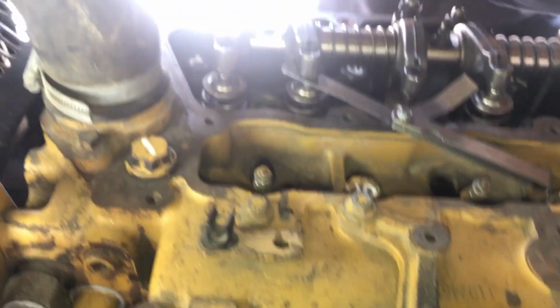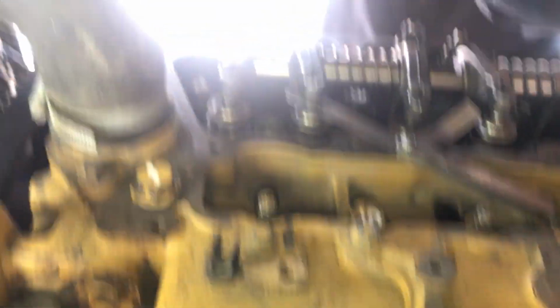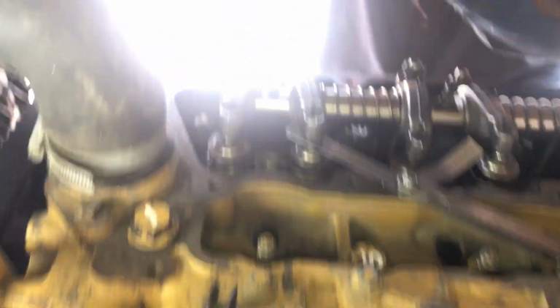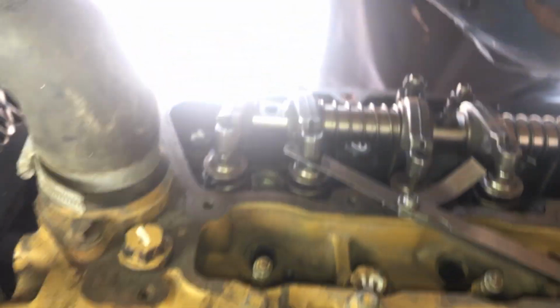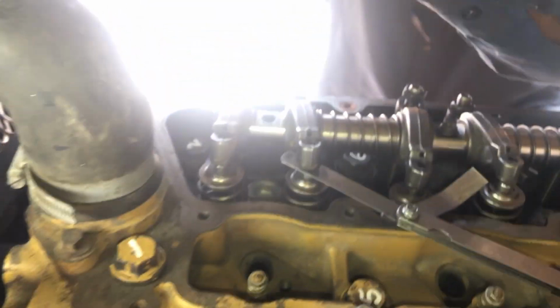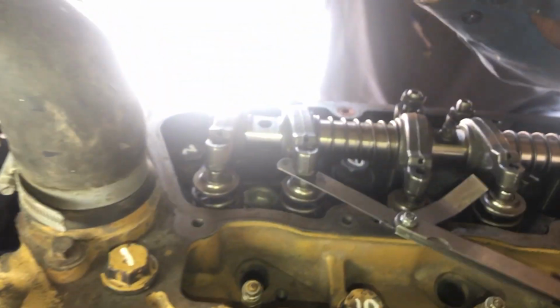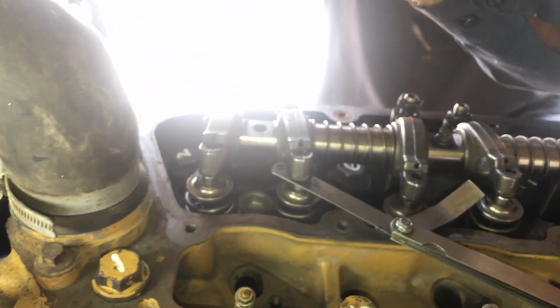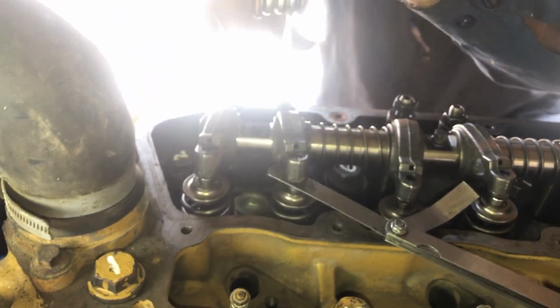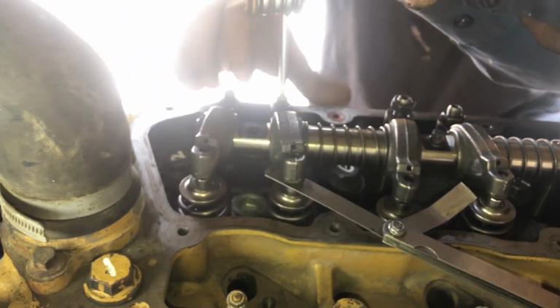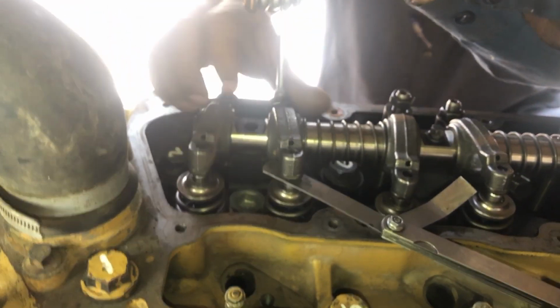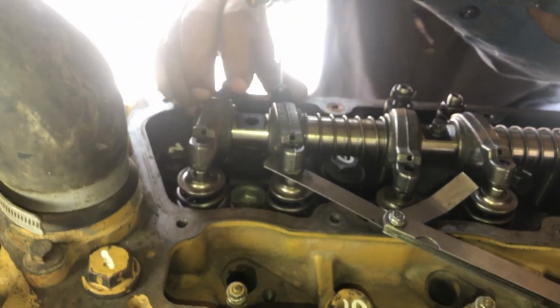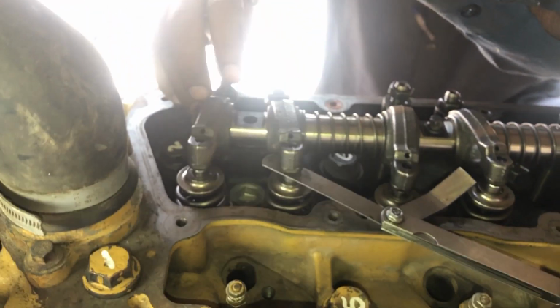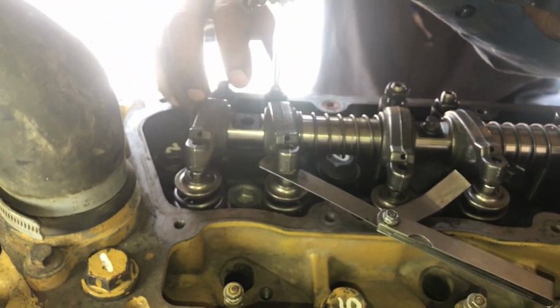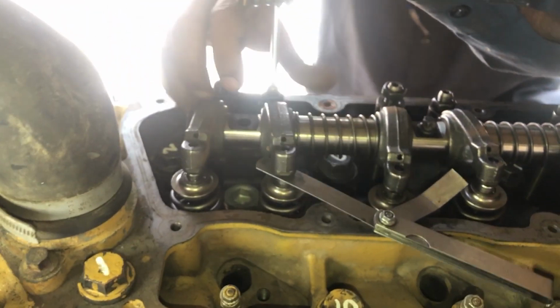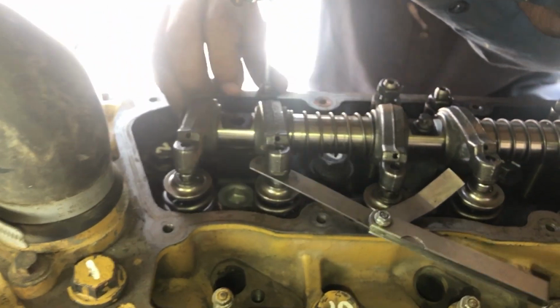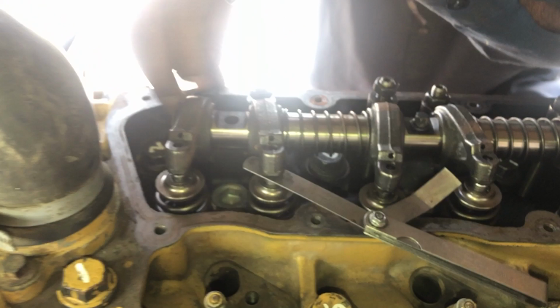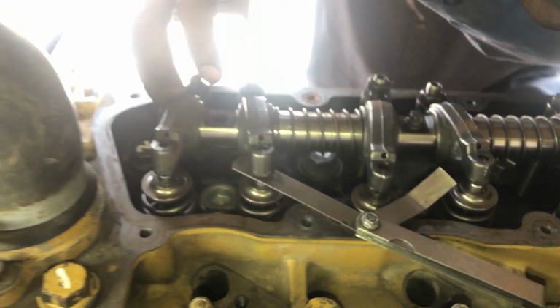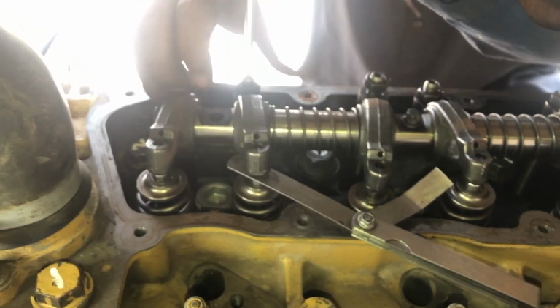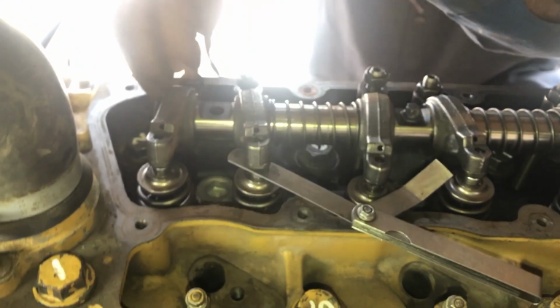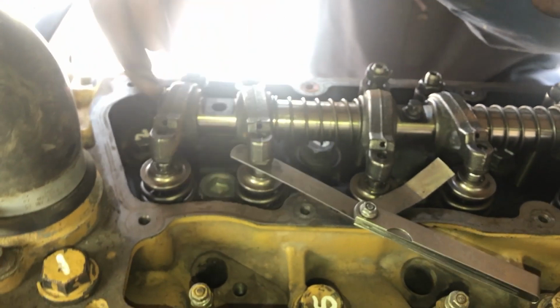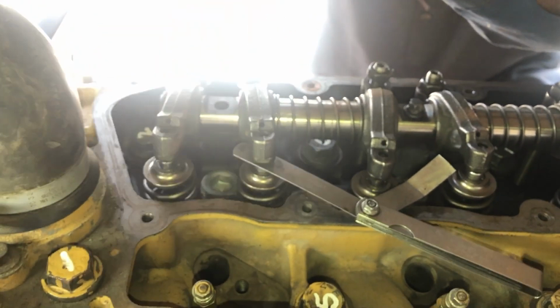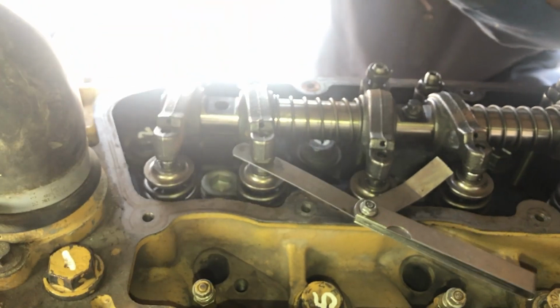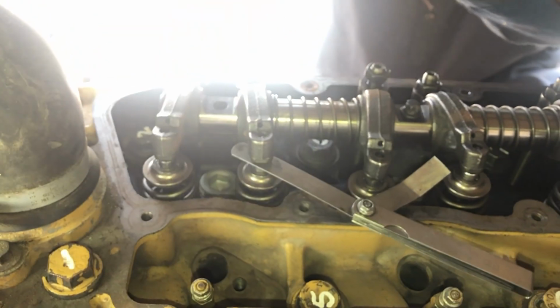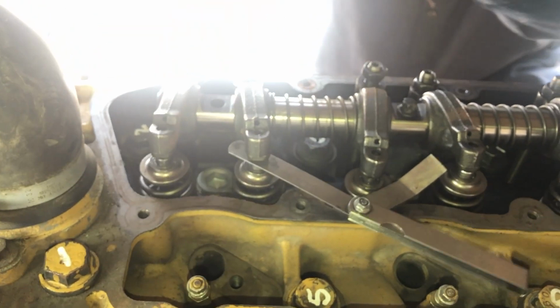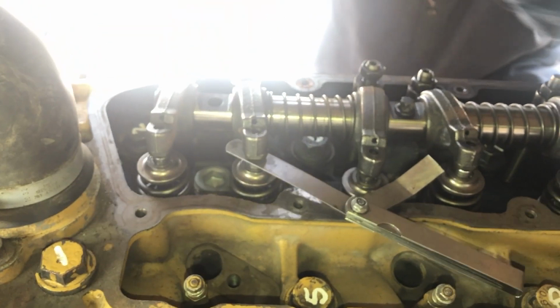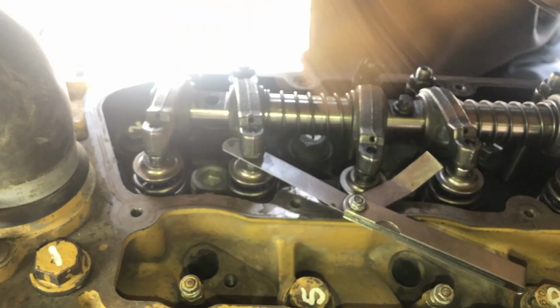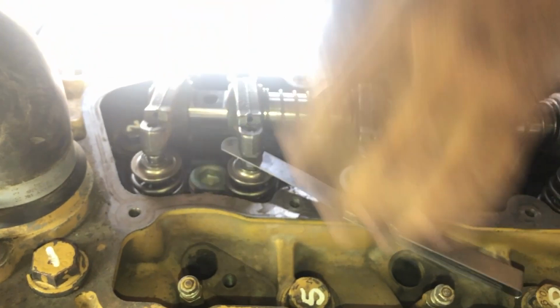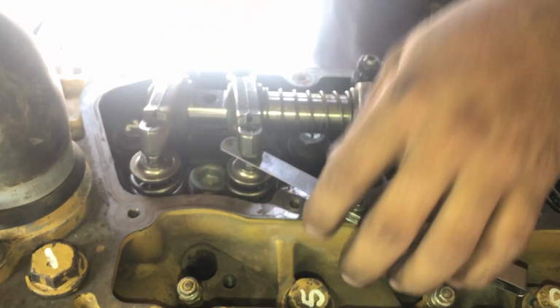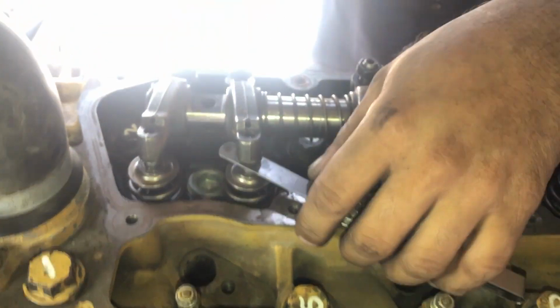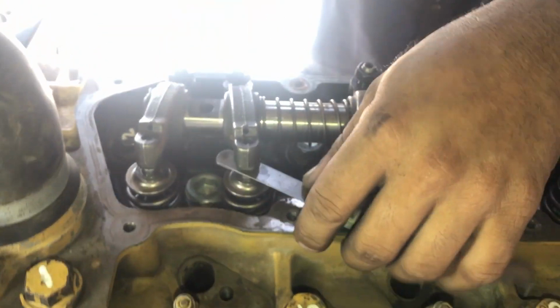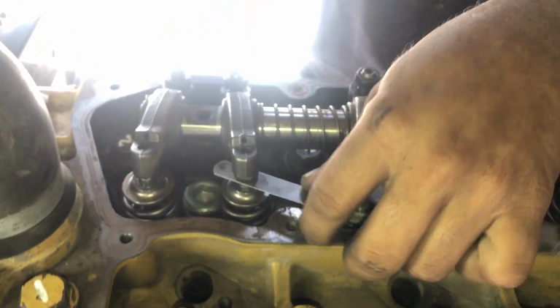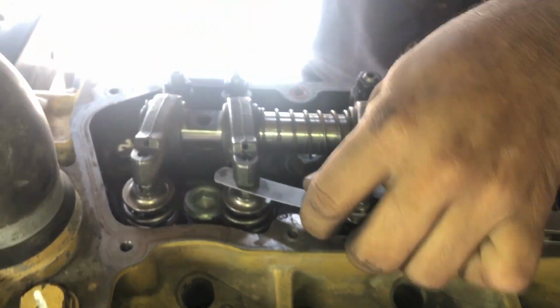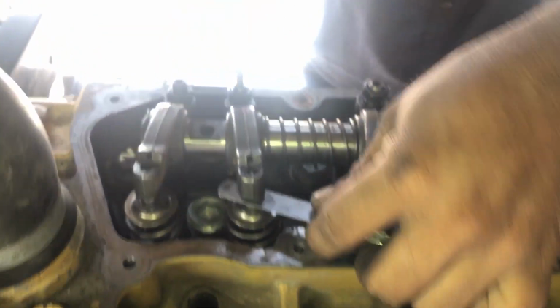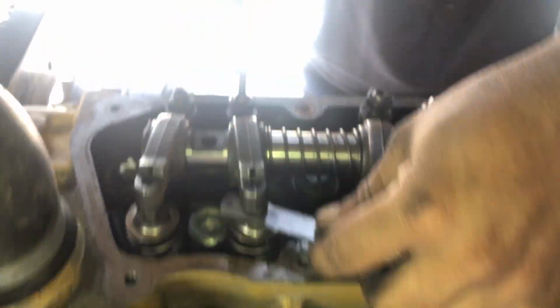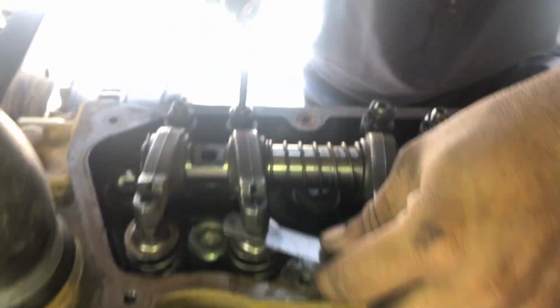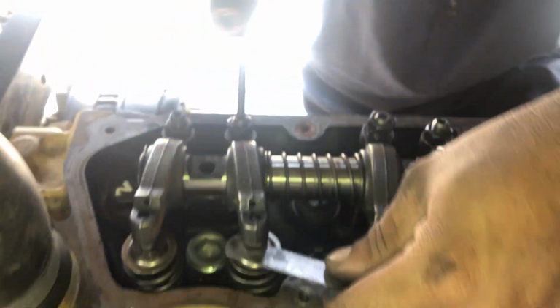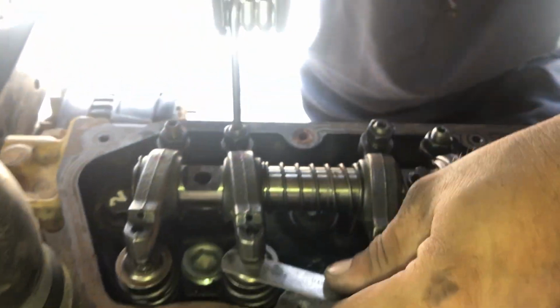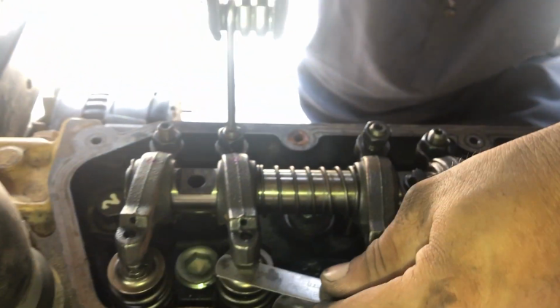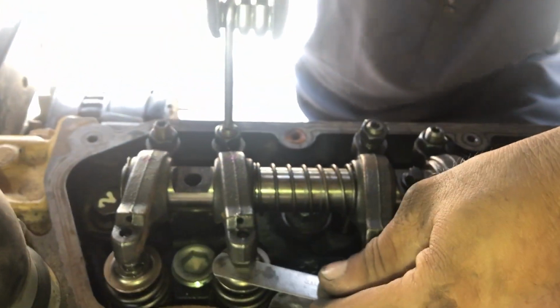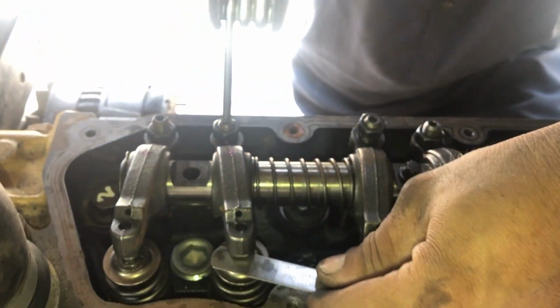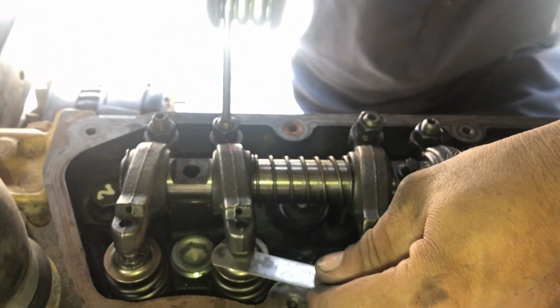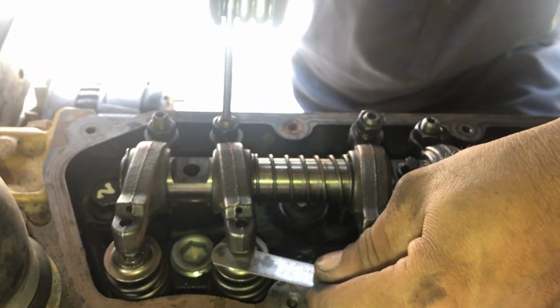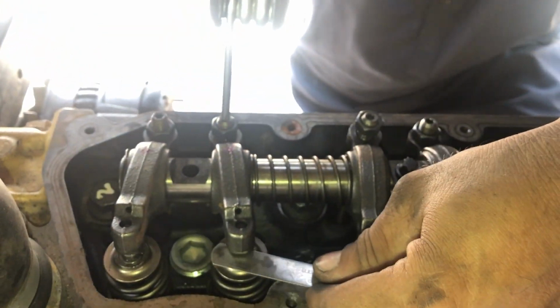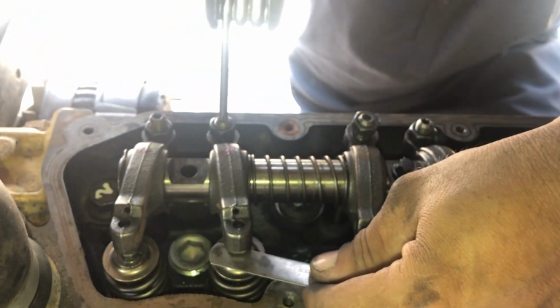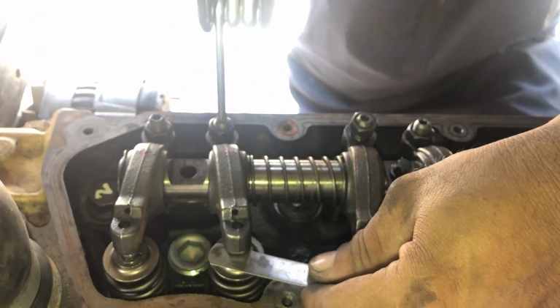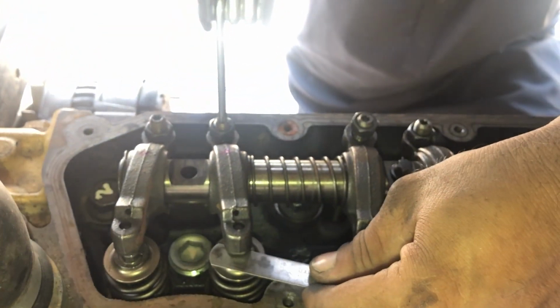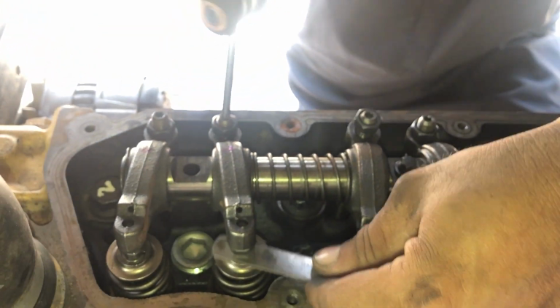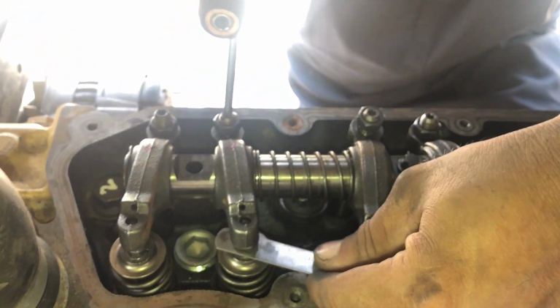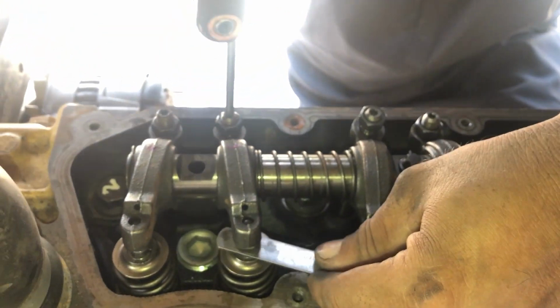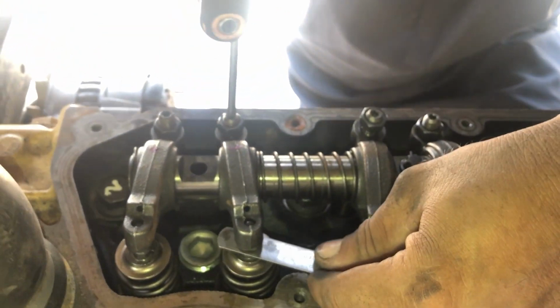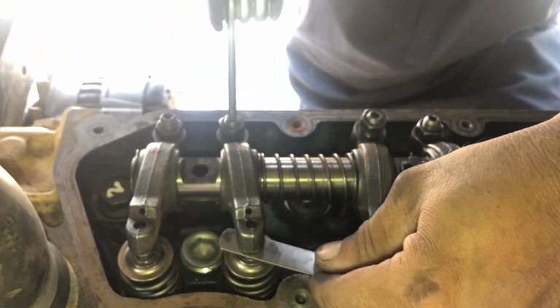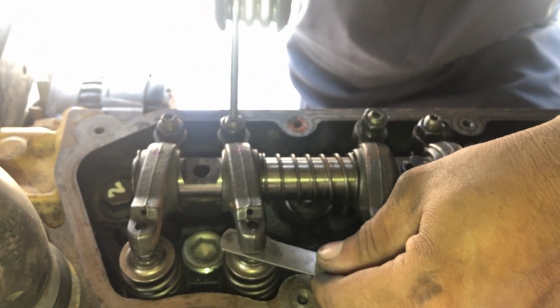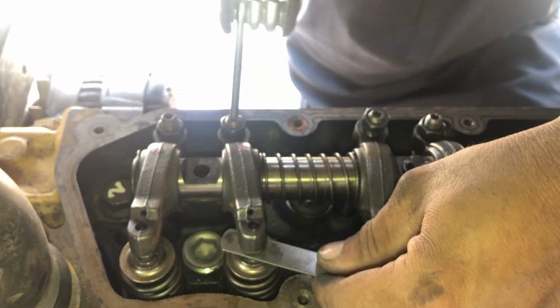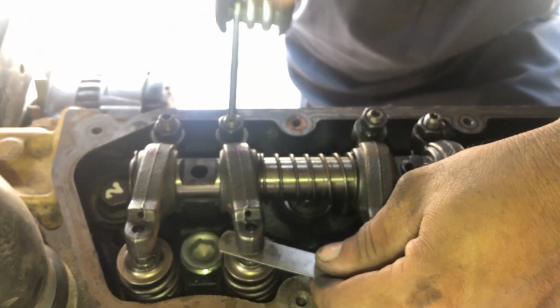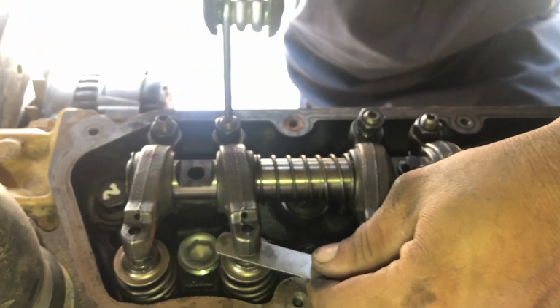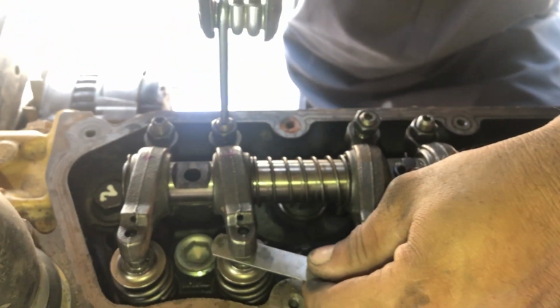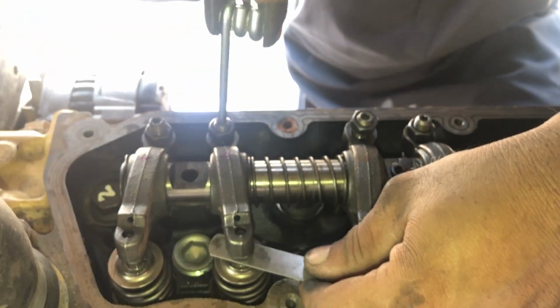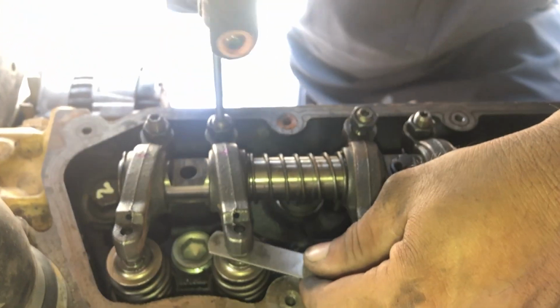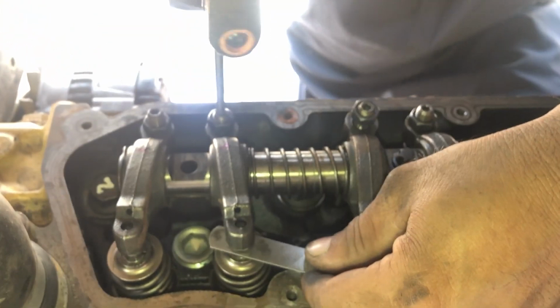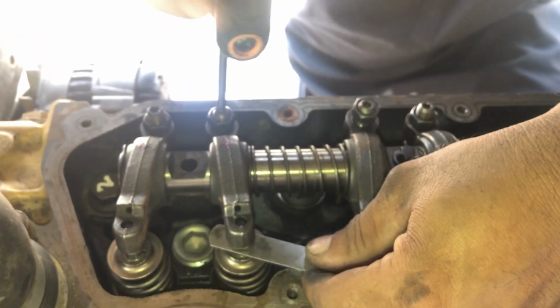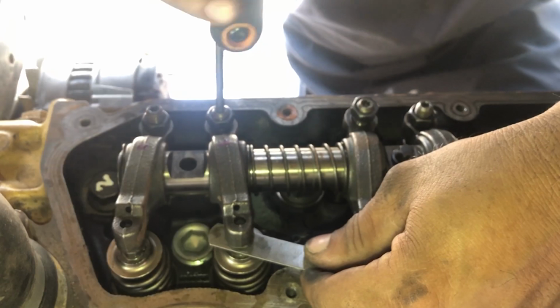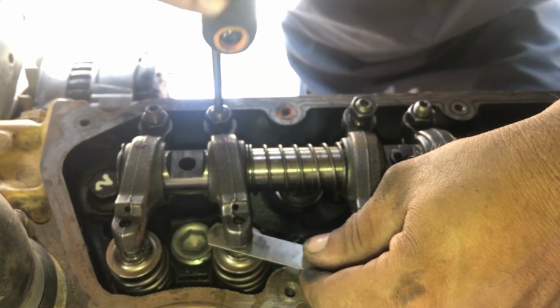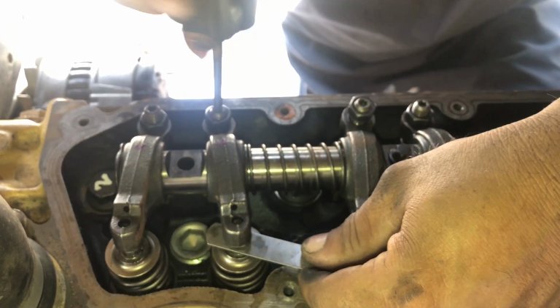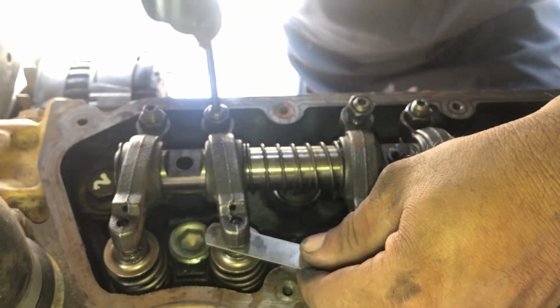That is the thick gauge — the 0.45 mm — and that is the exhaust valve of number 1 cylinder.